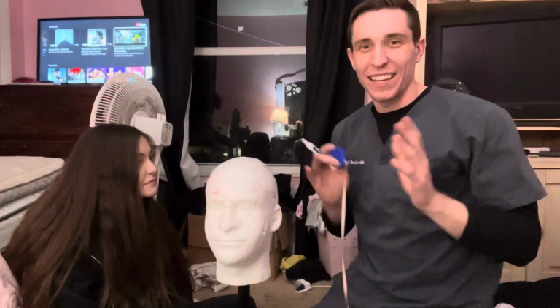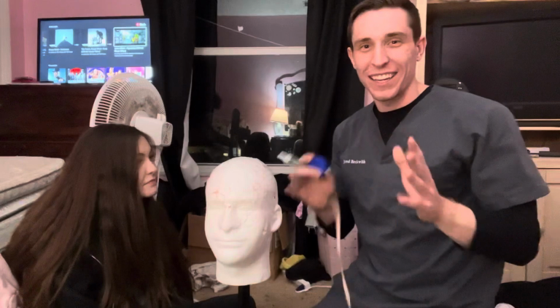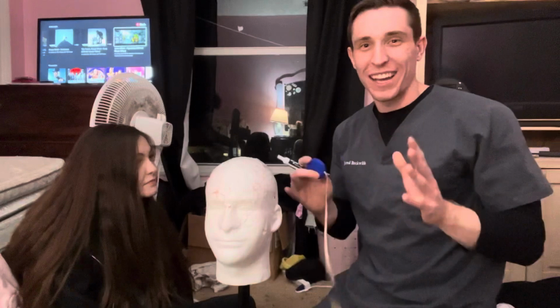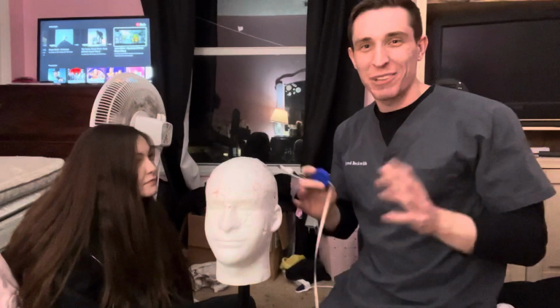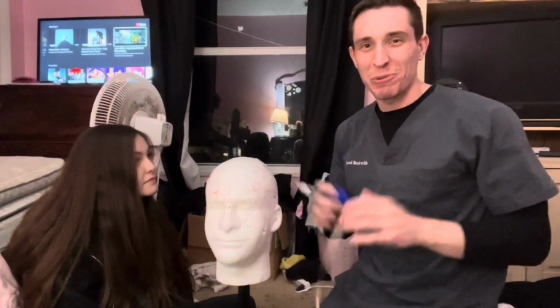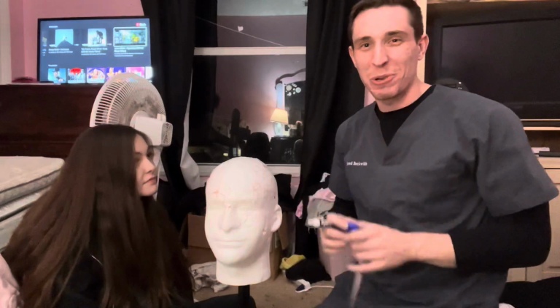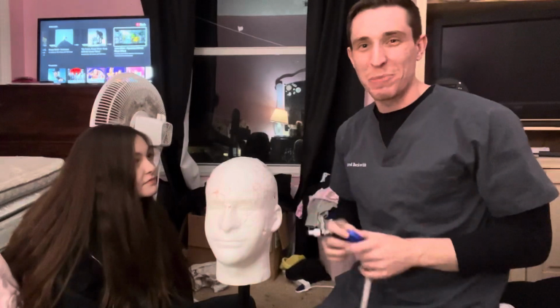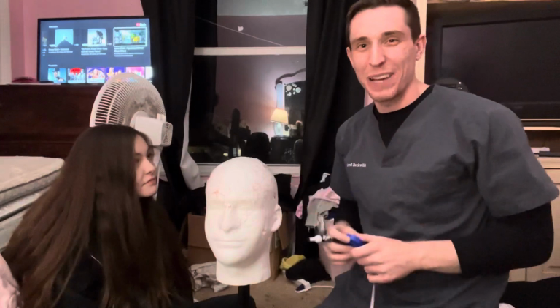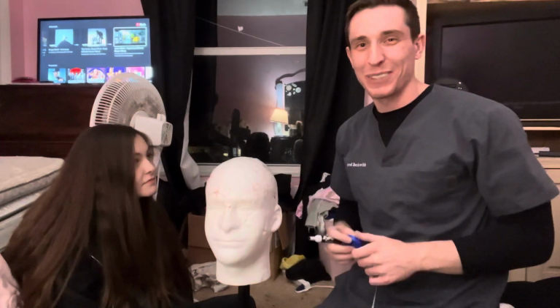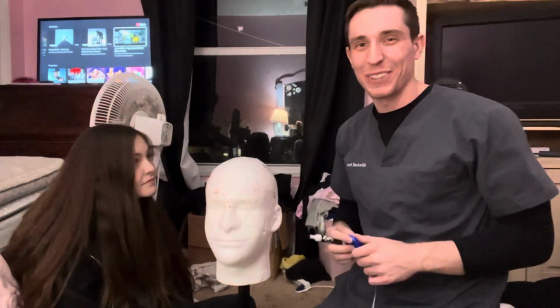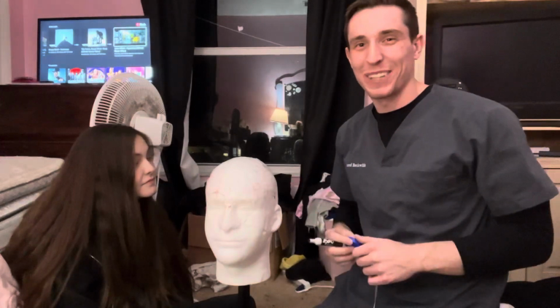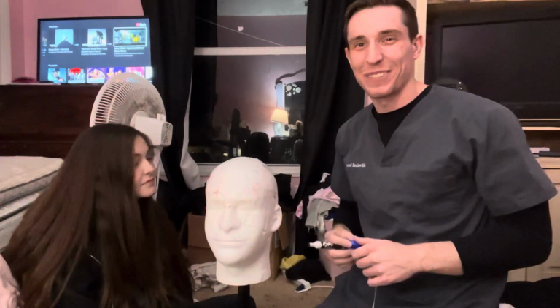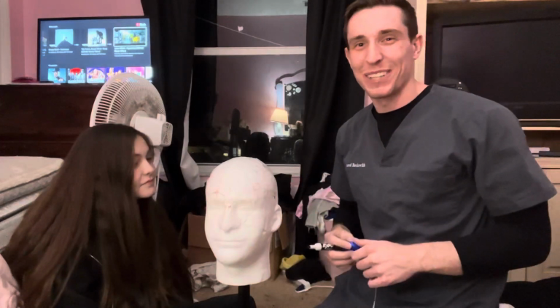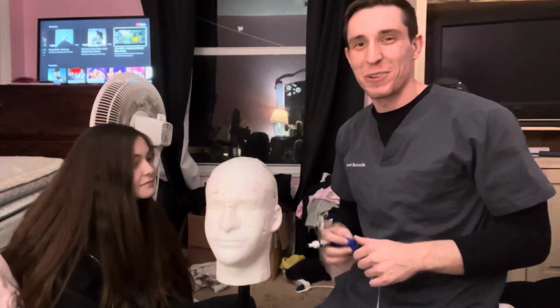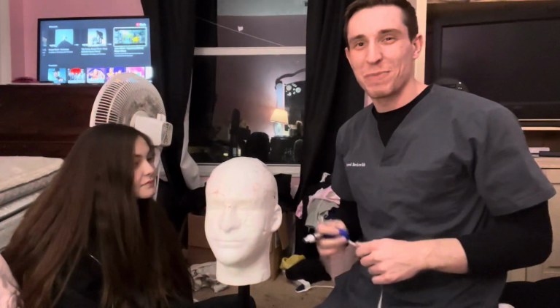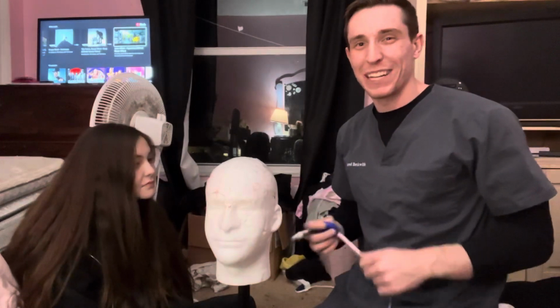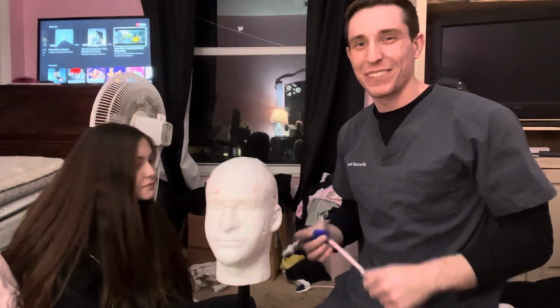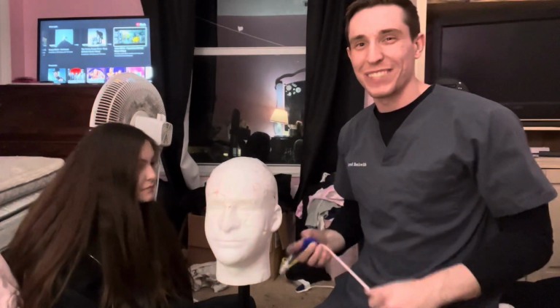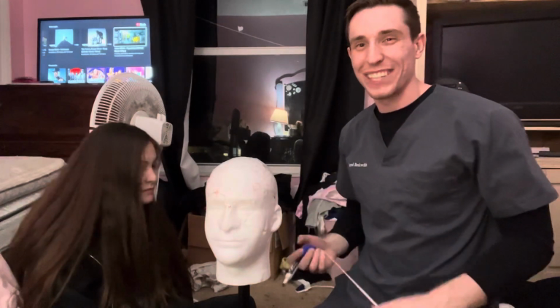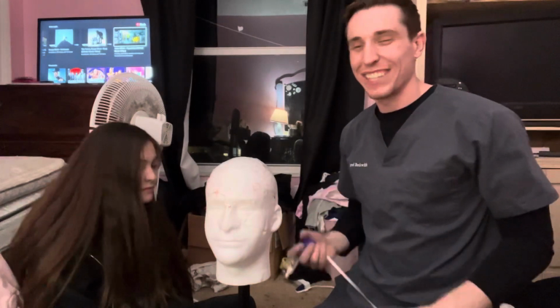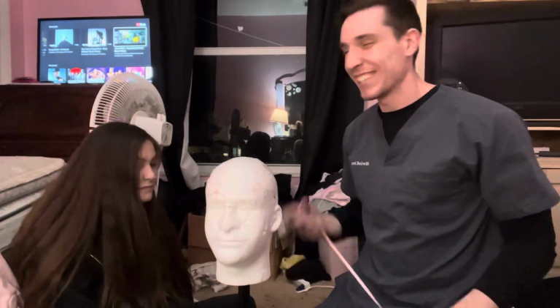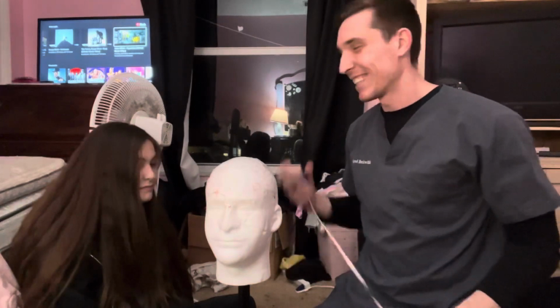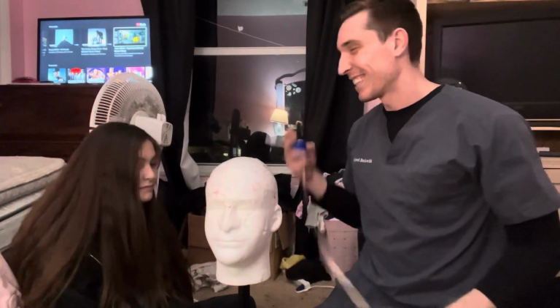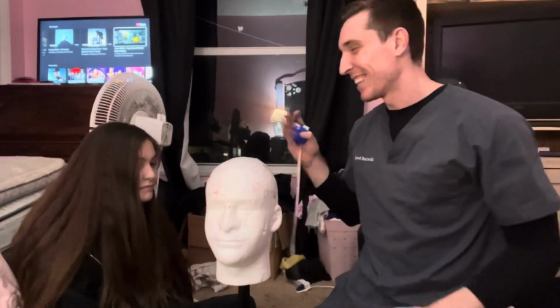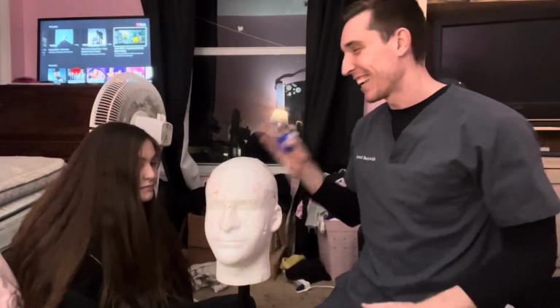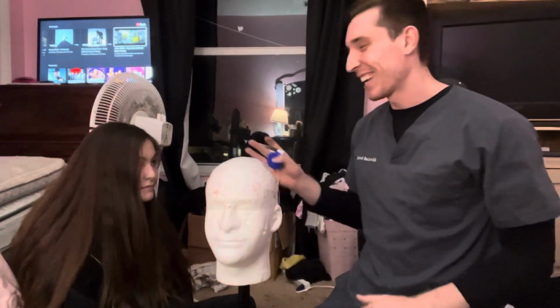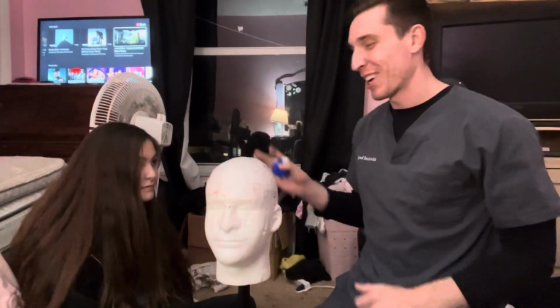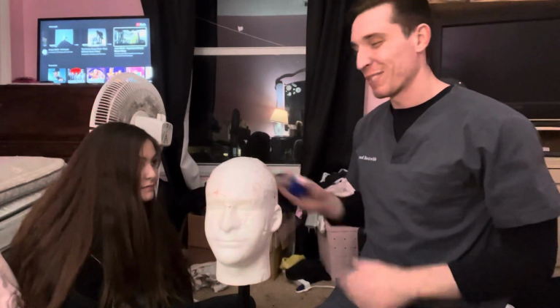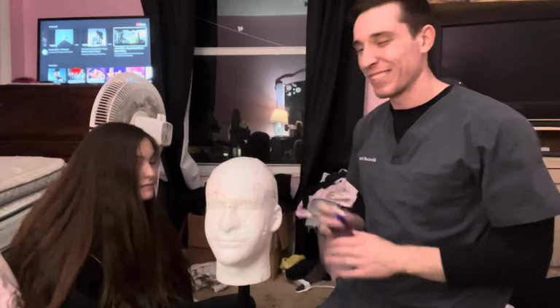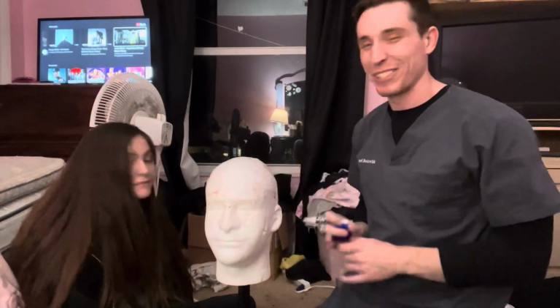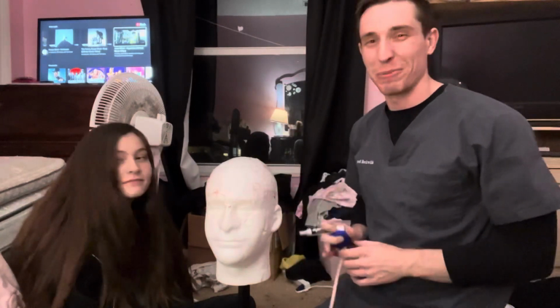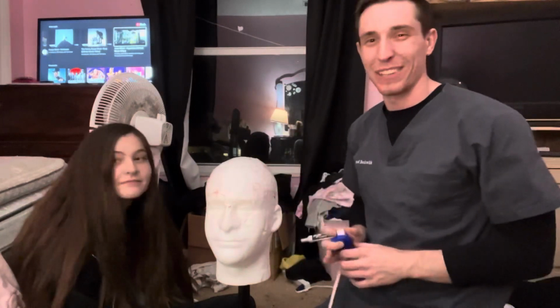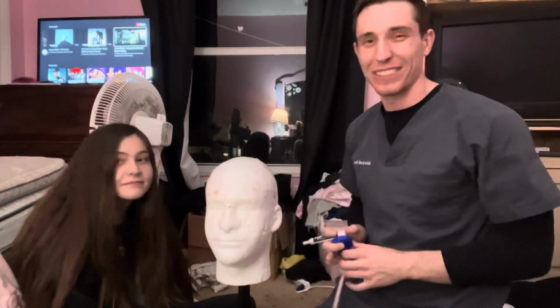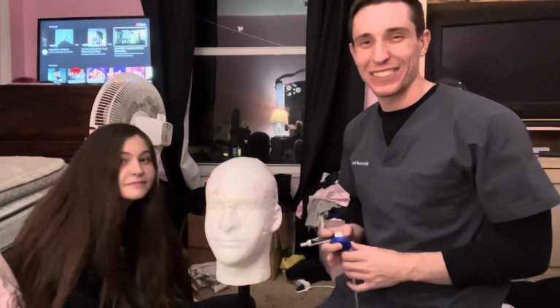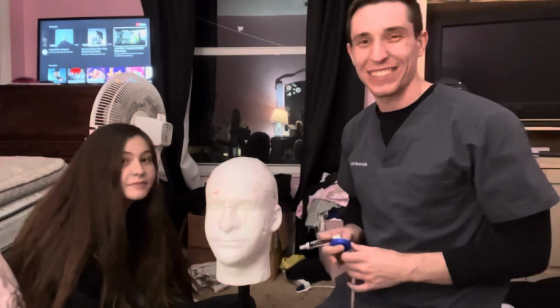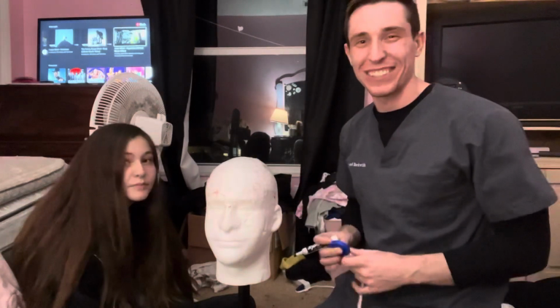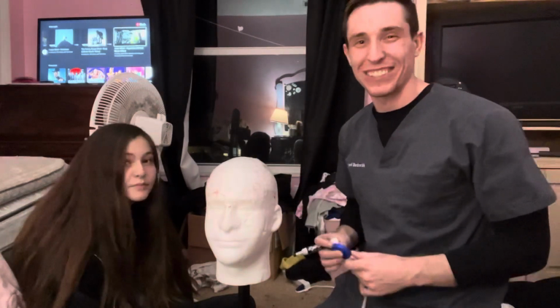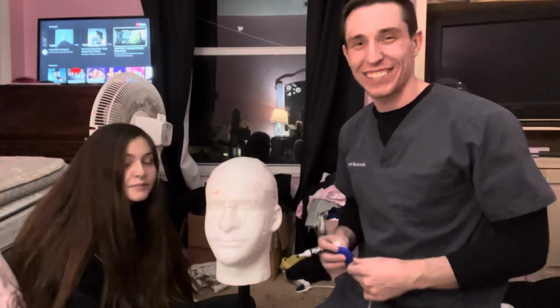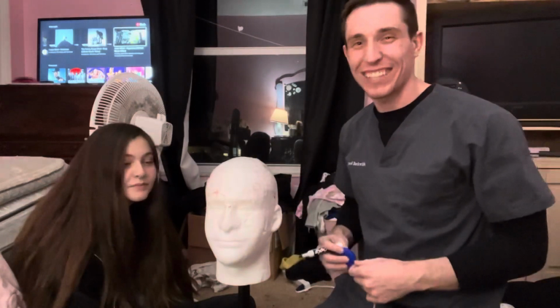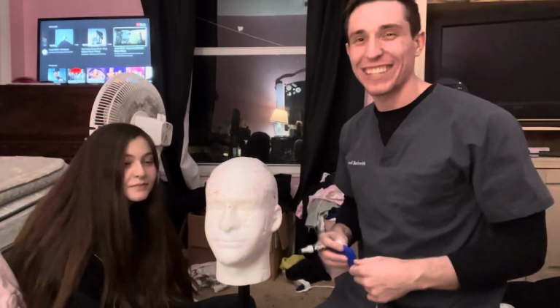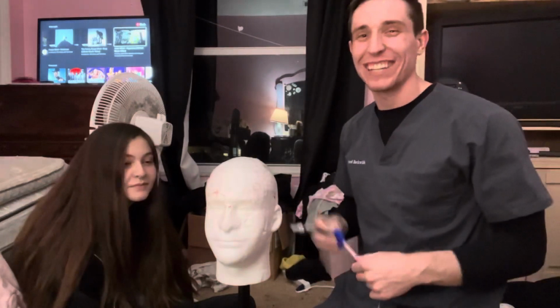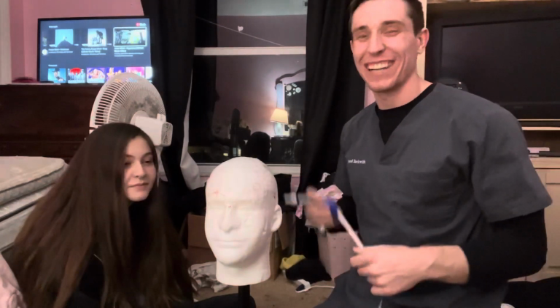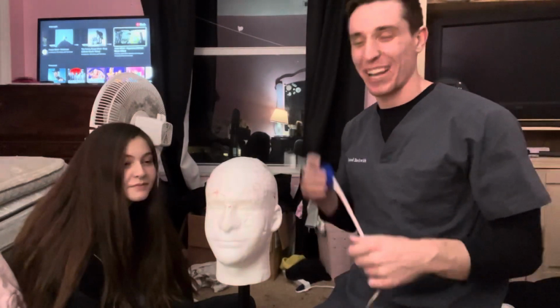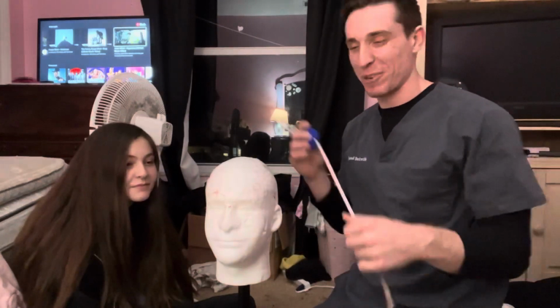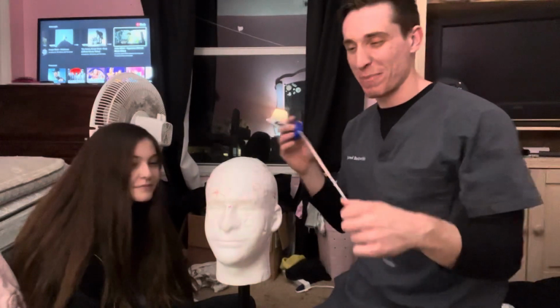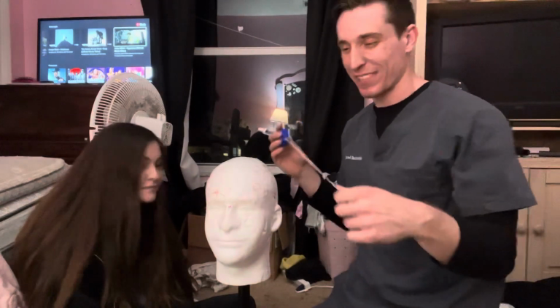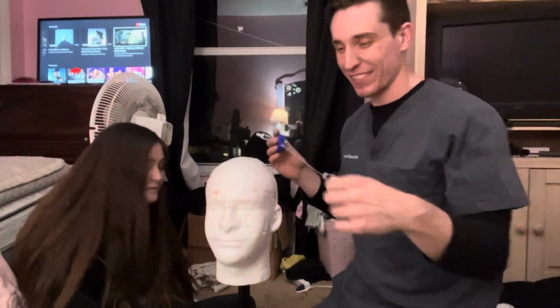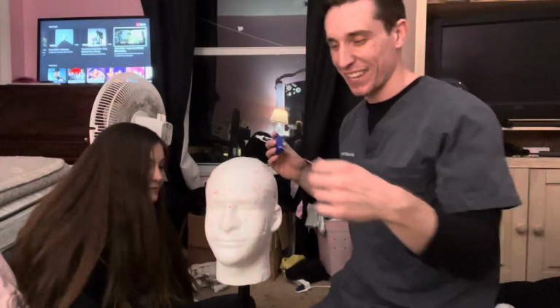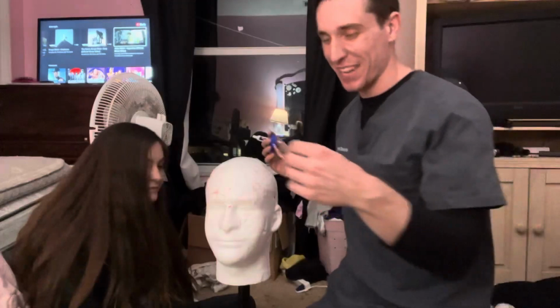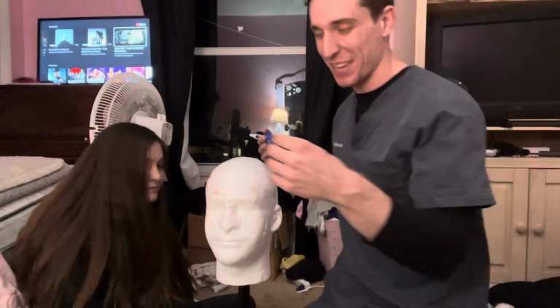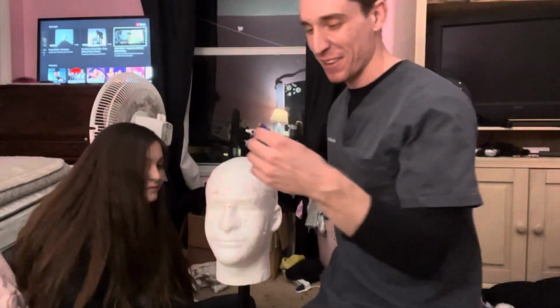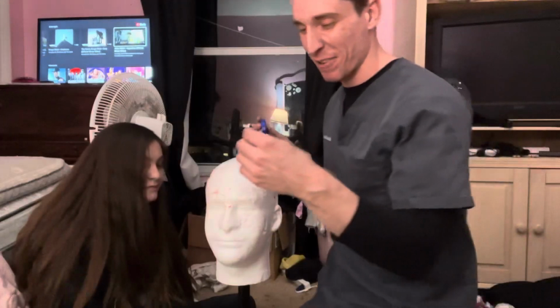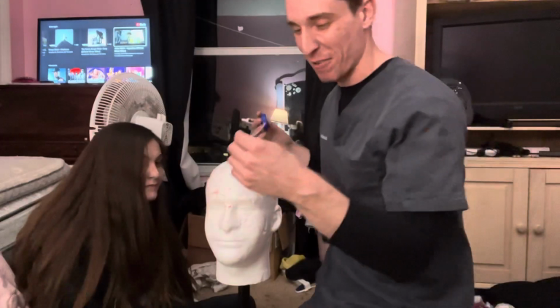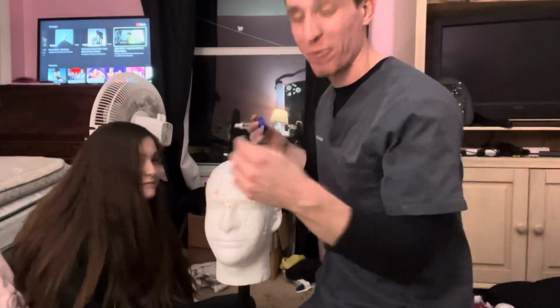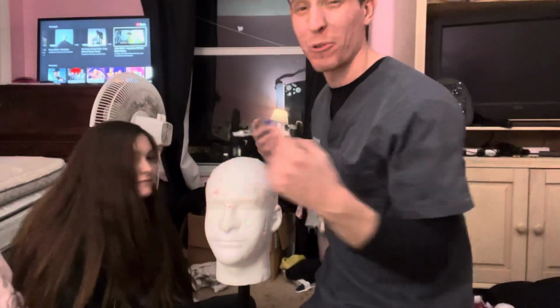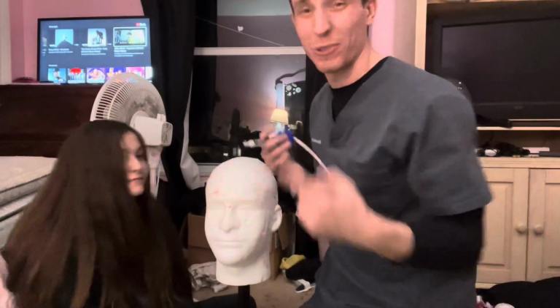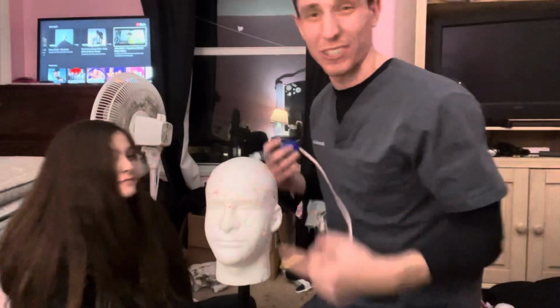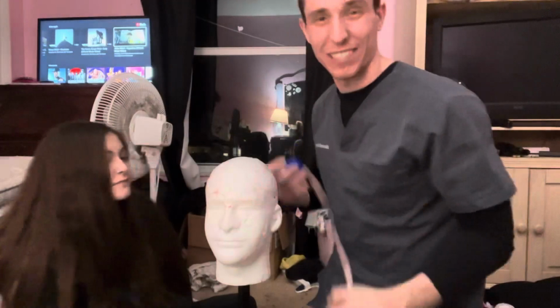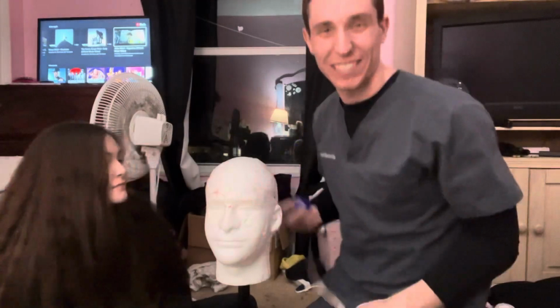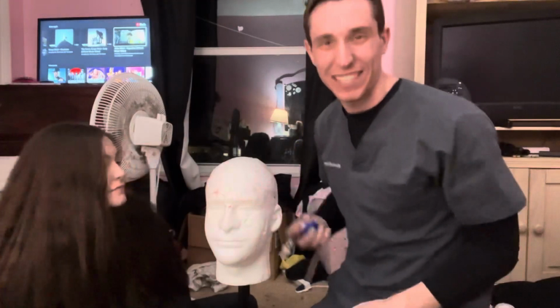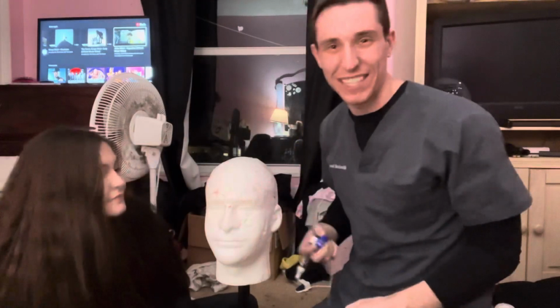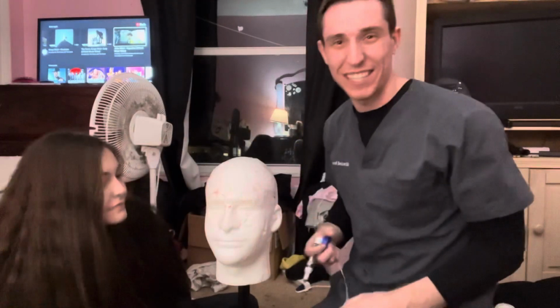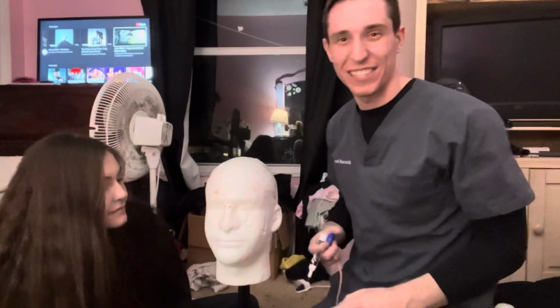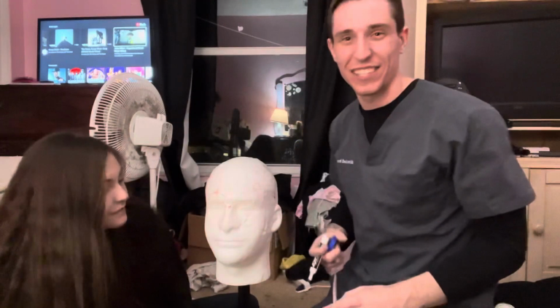Hey guys, welcome back to another video. My name is Jared, and today I'm teaching my little sister Sarah how to measure a head for an EEG.